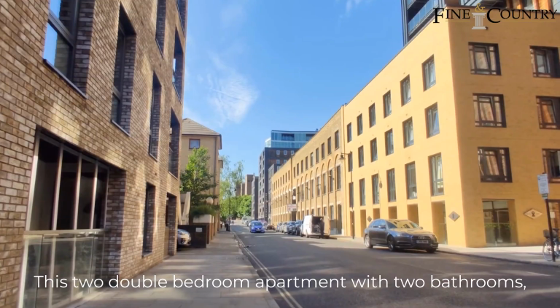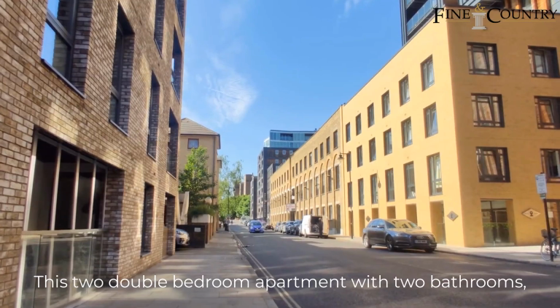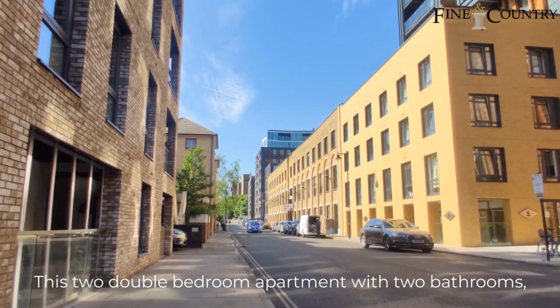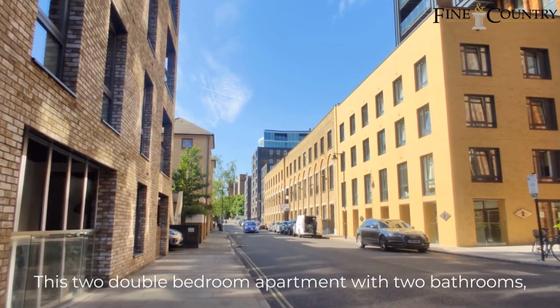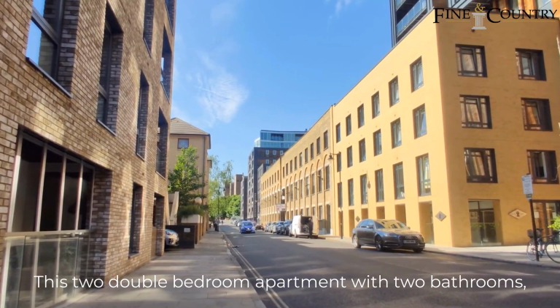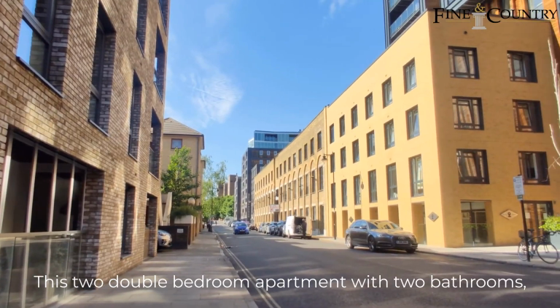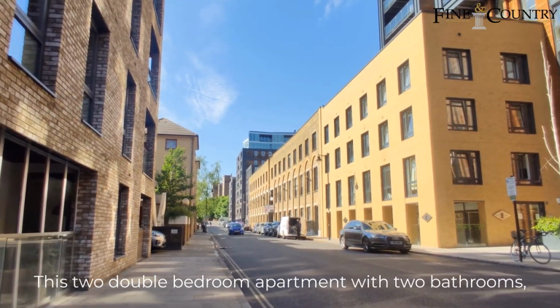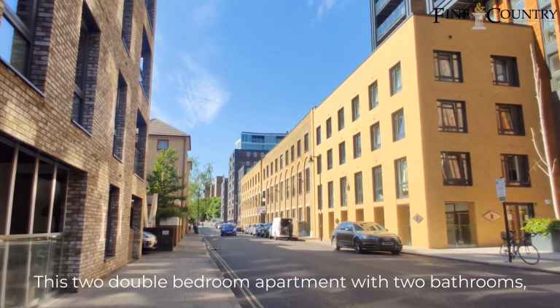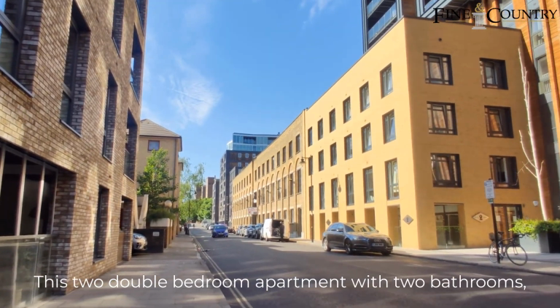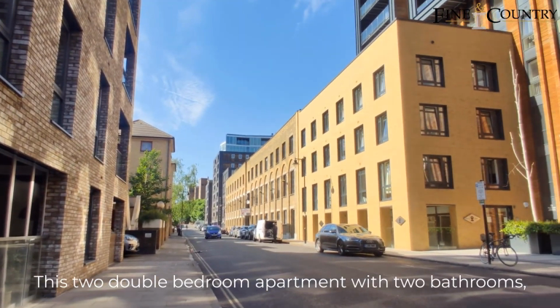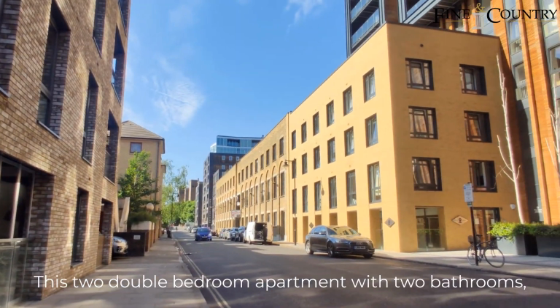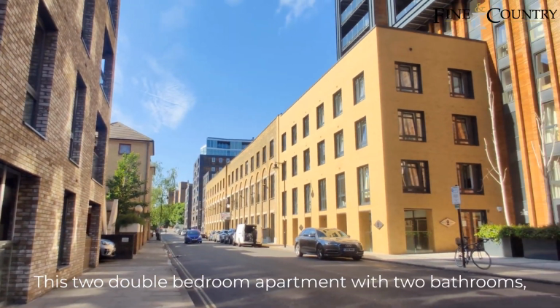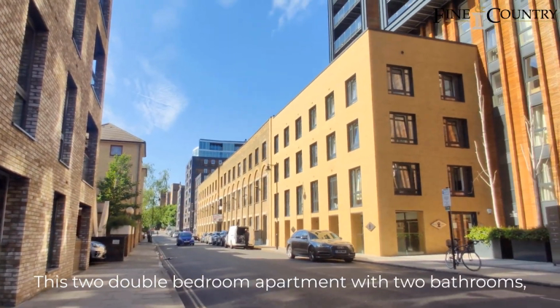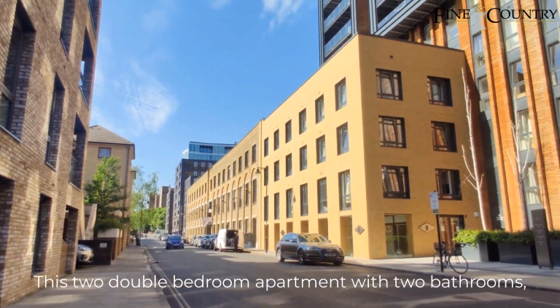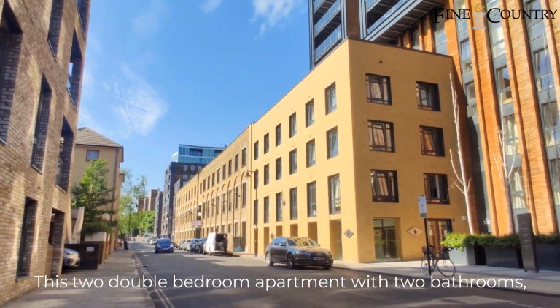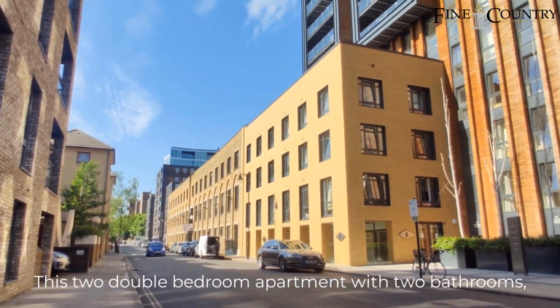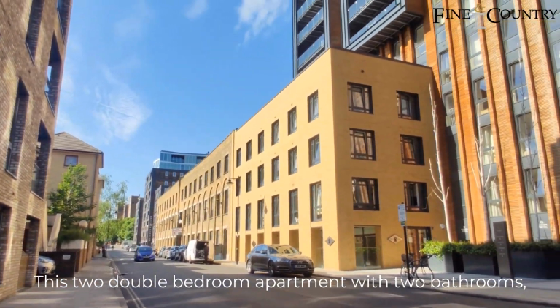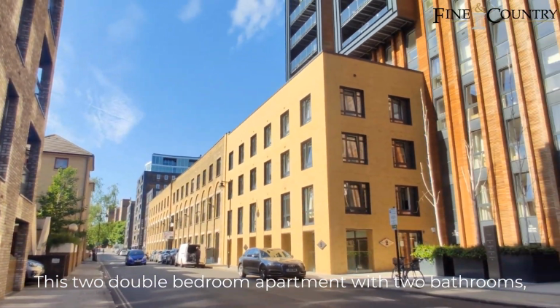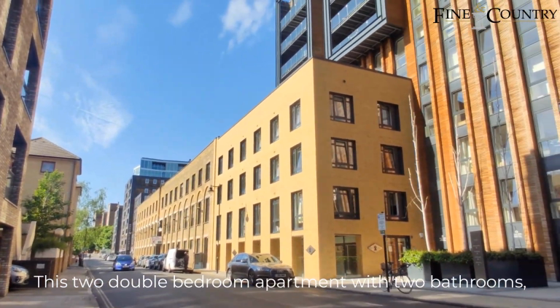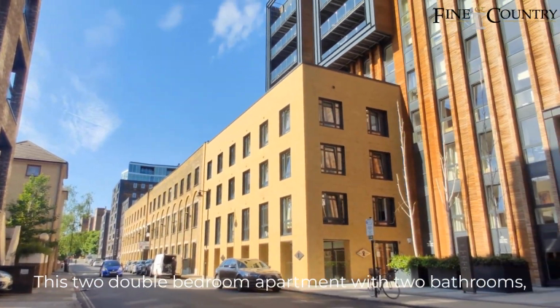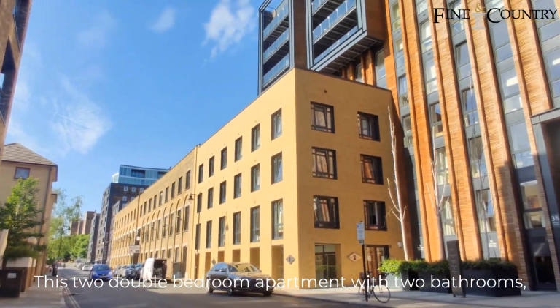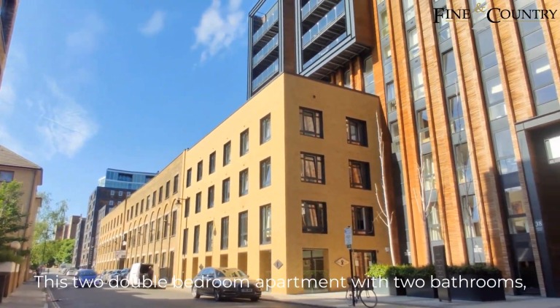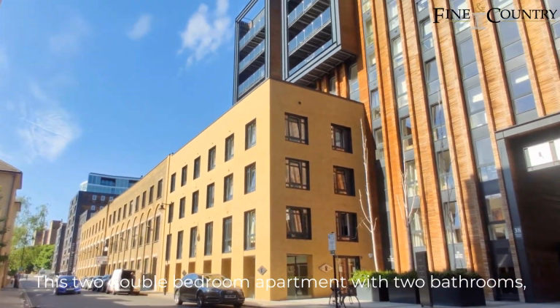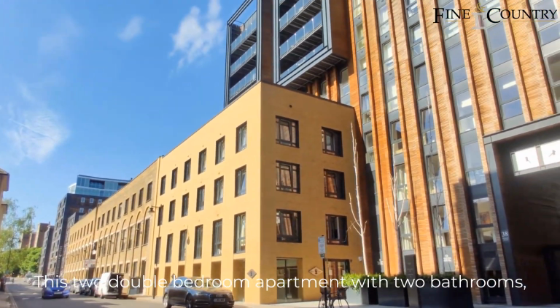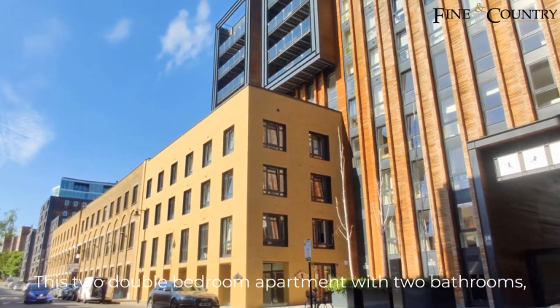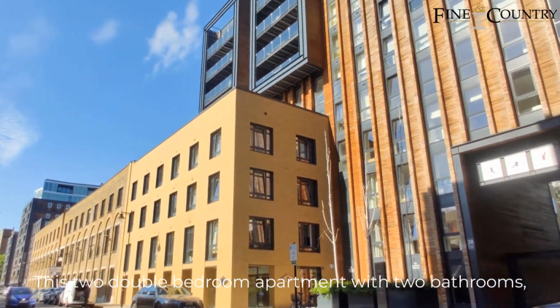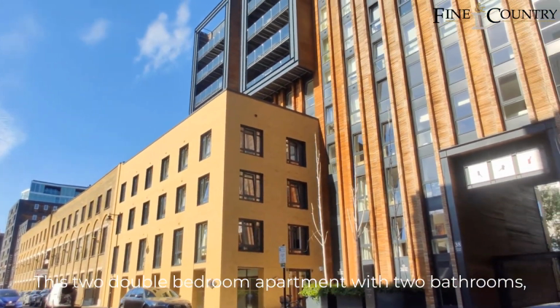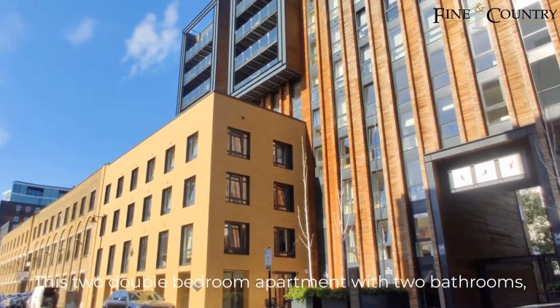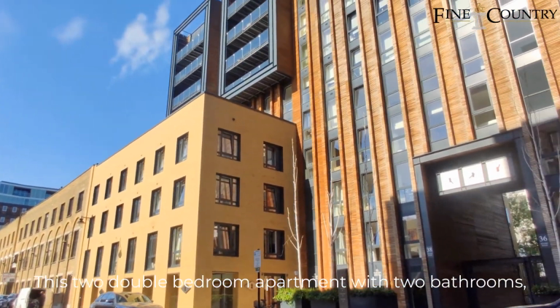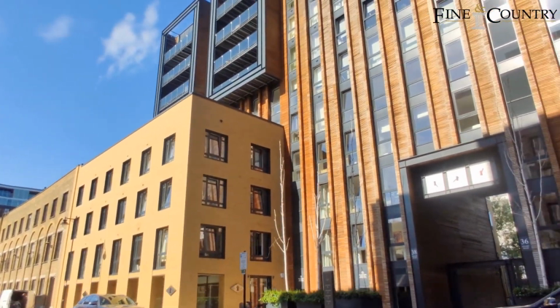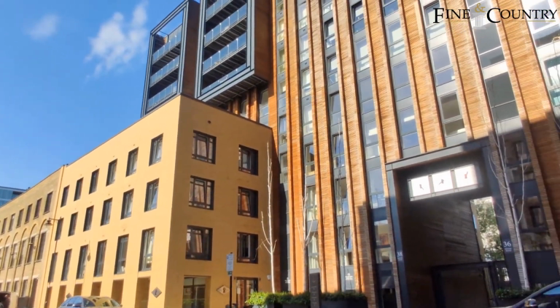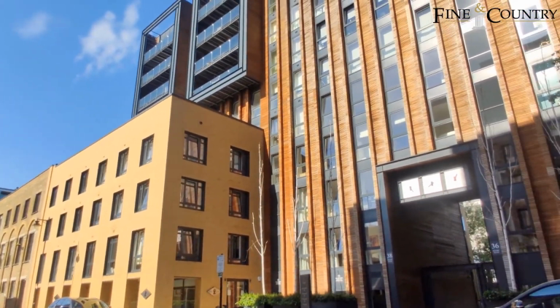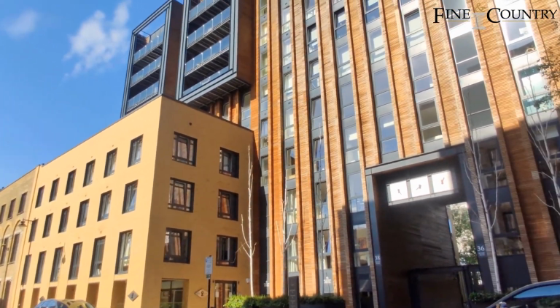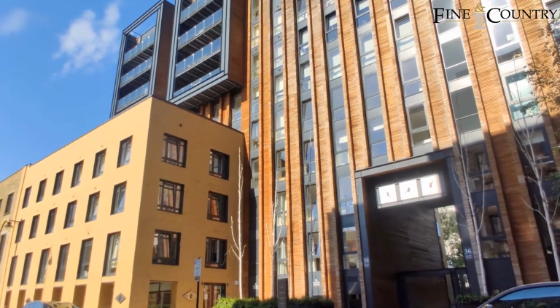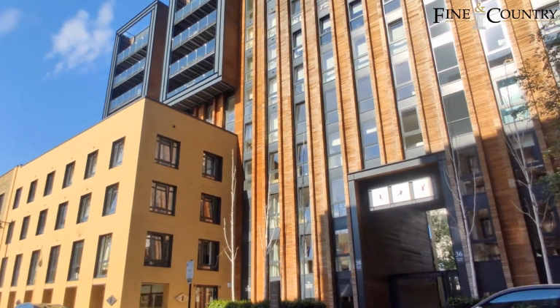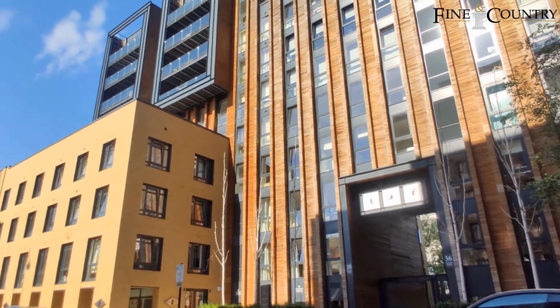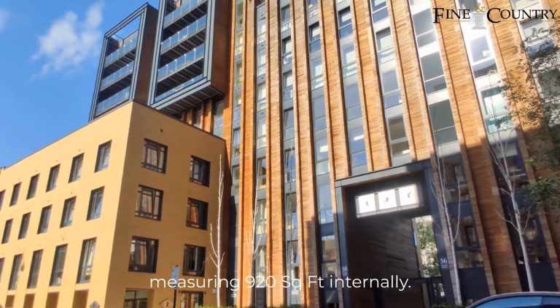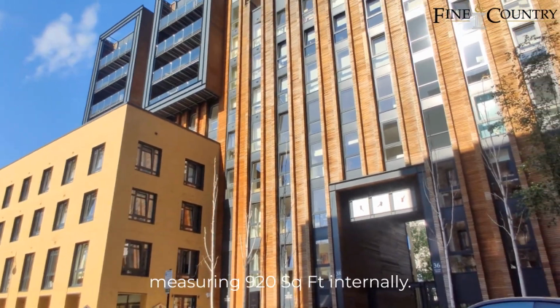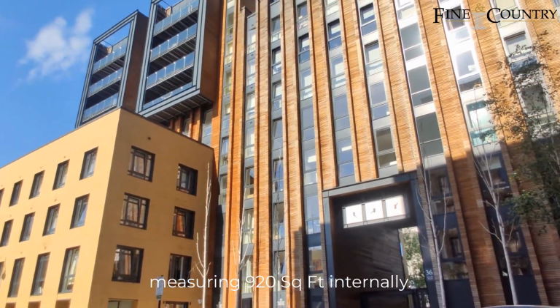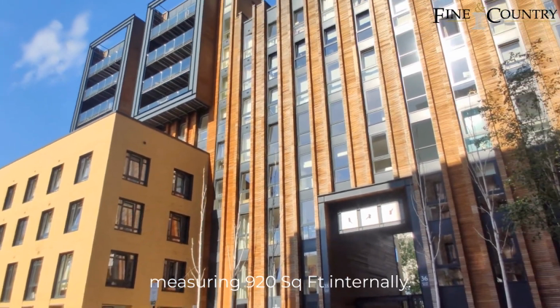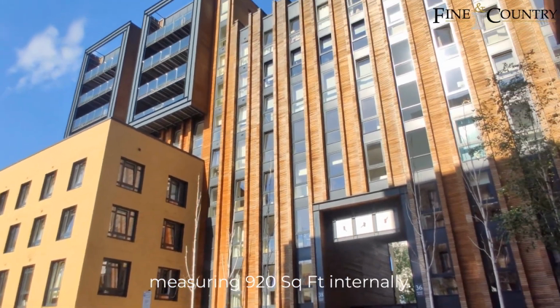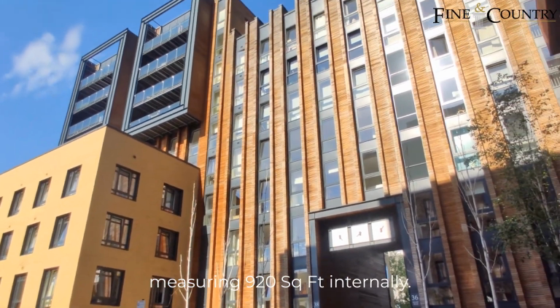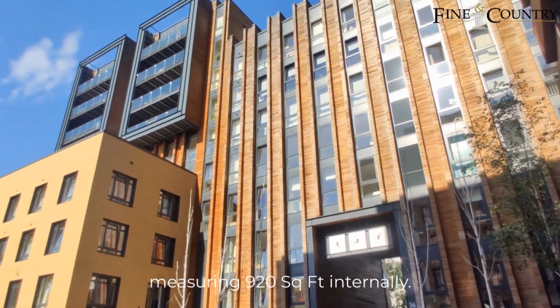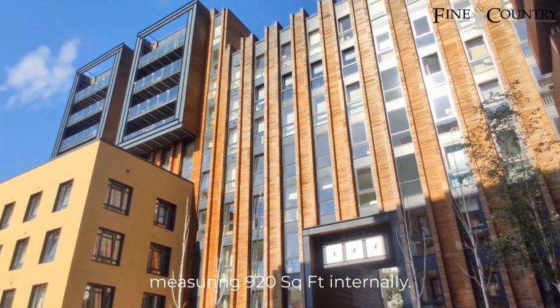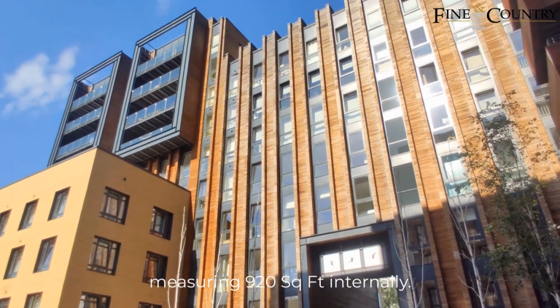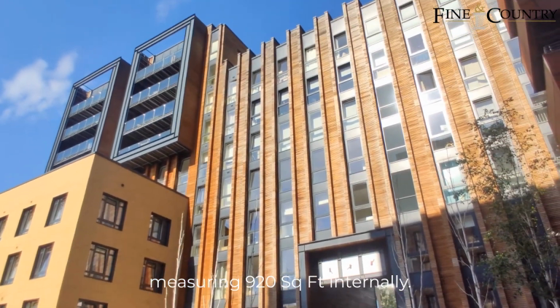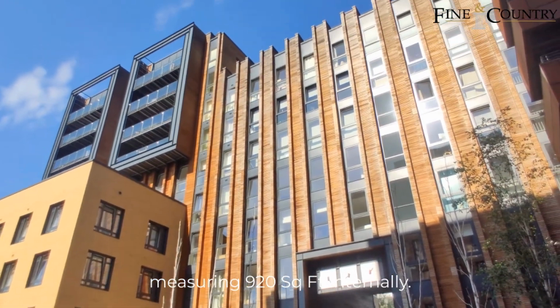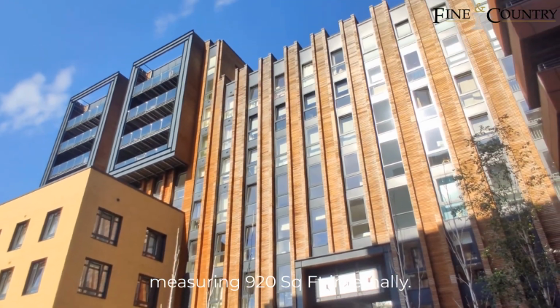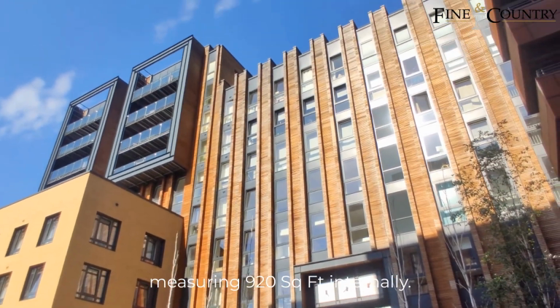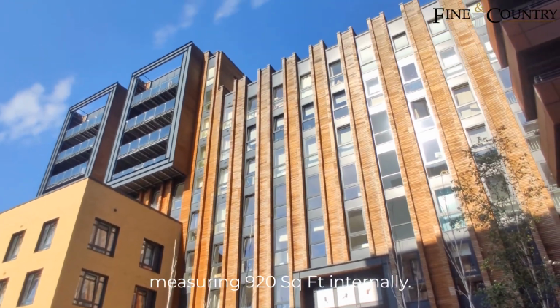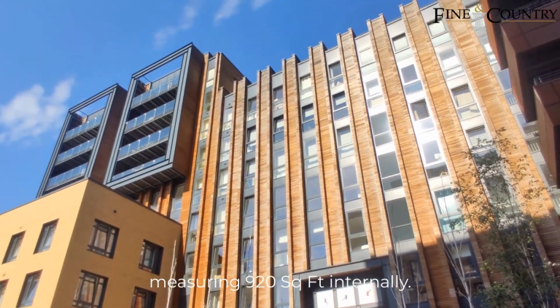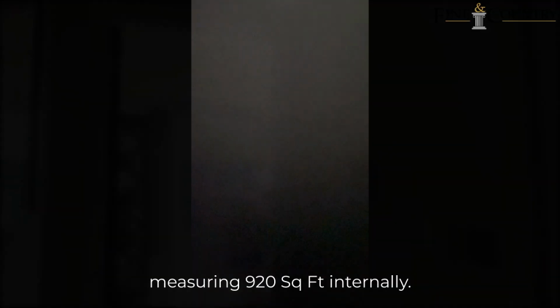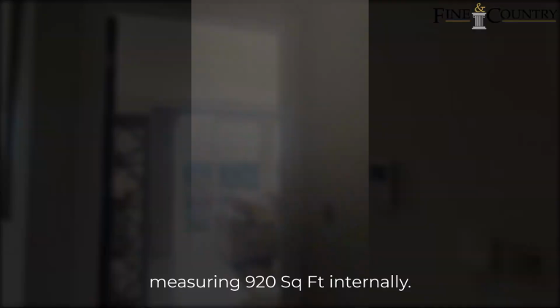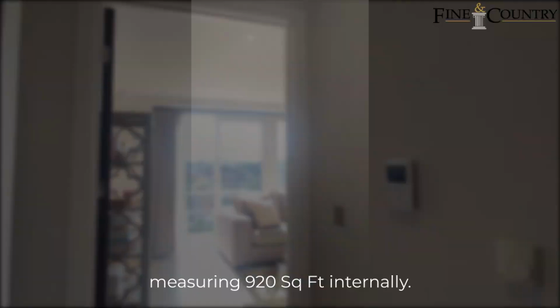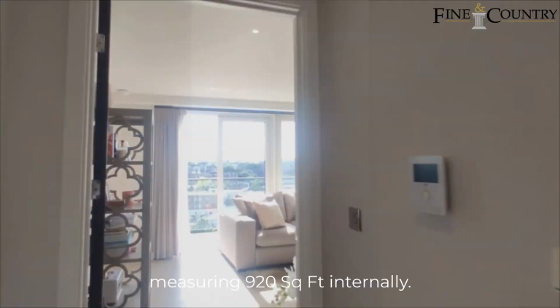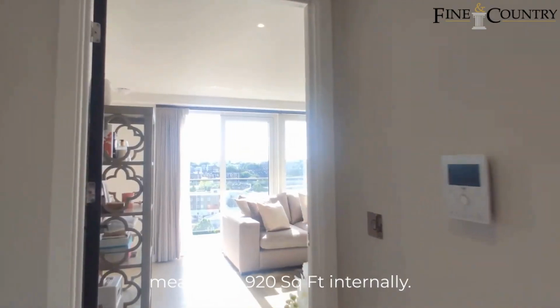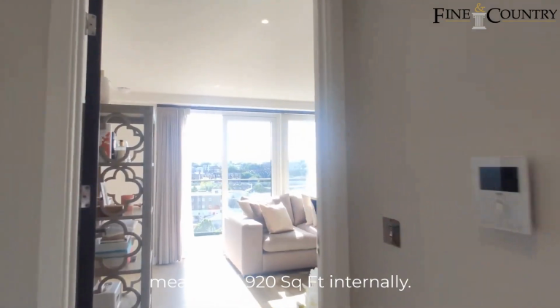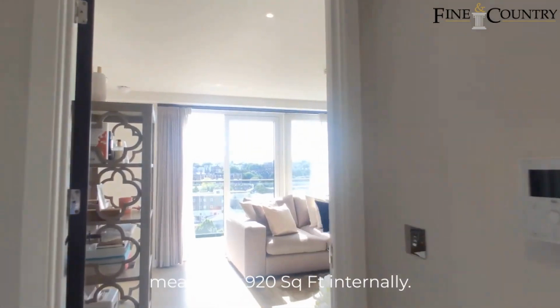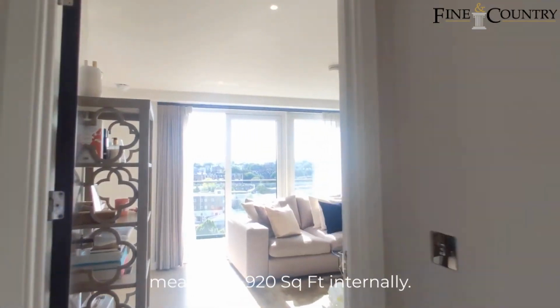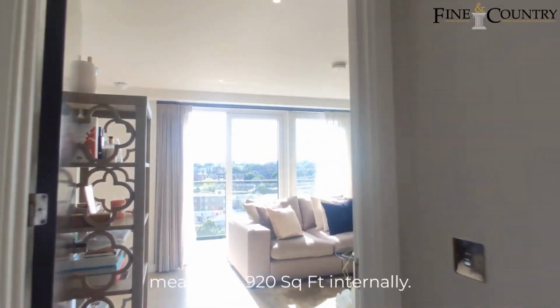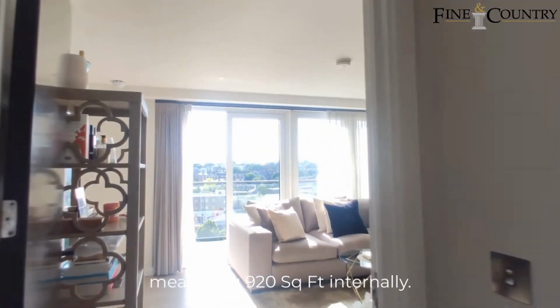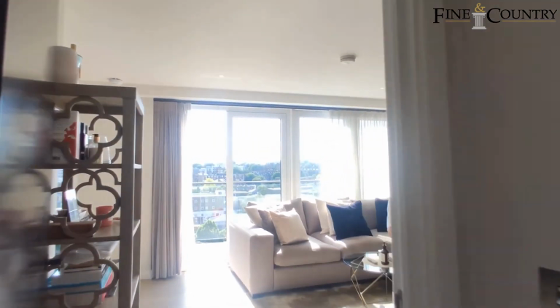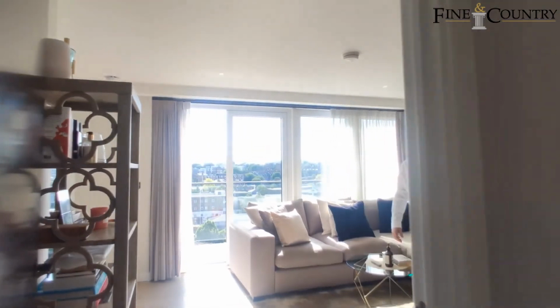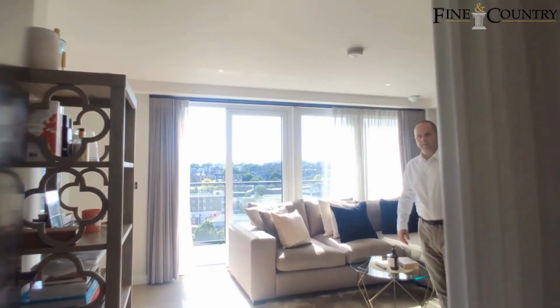It's a two double bedroom apartment with two bathrooms, measuring 922 square feet internally.